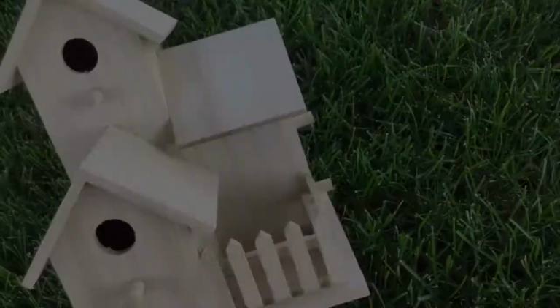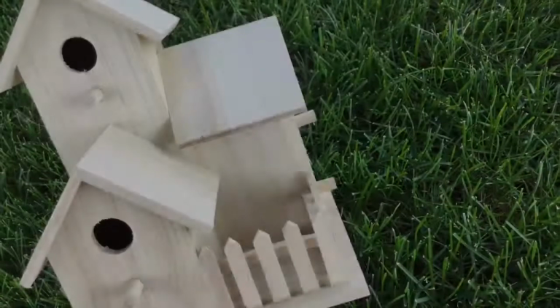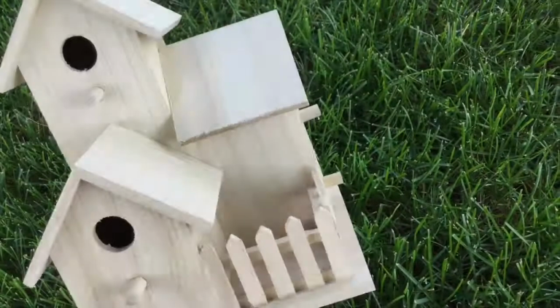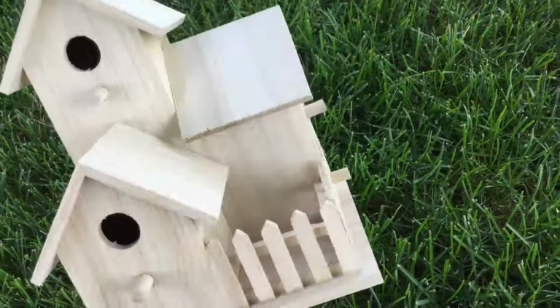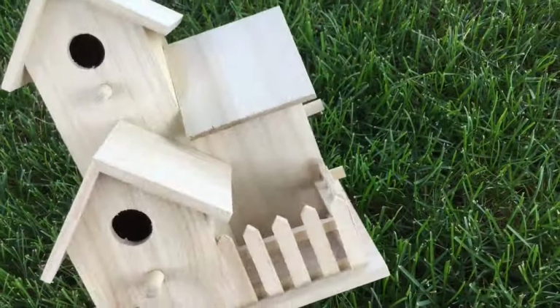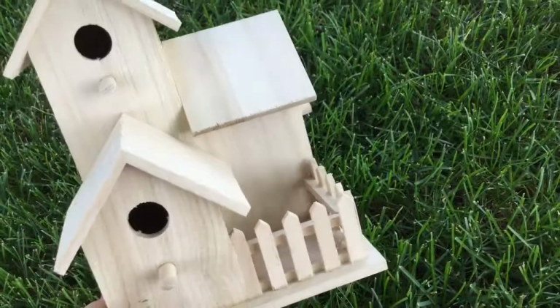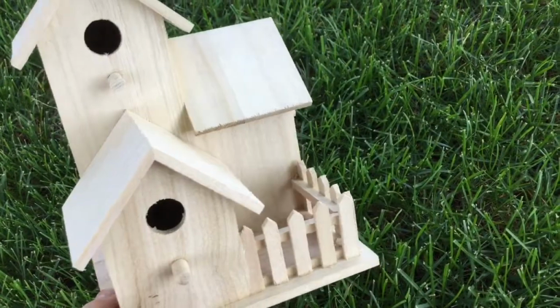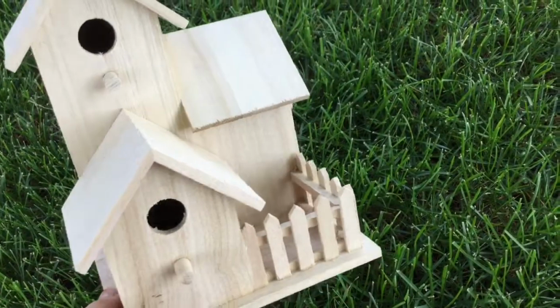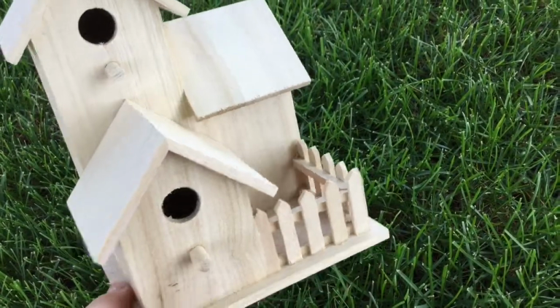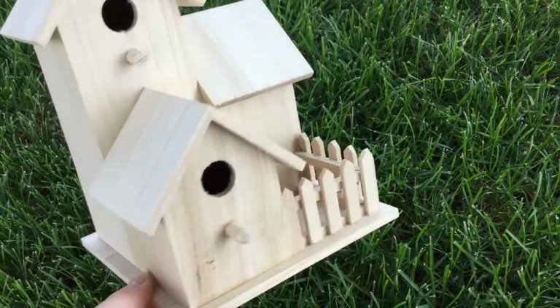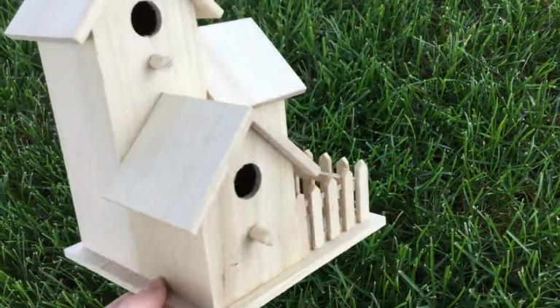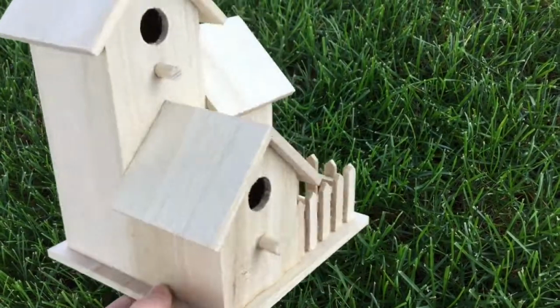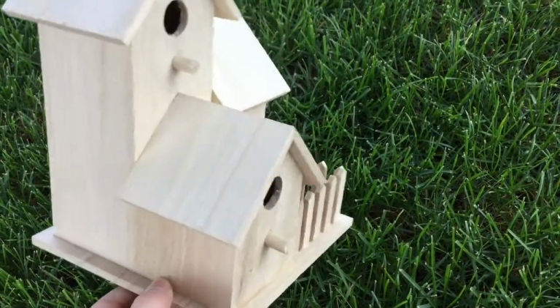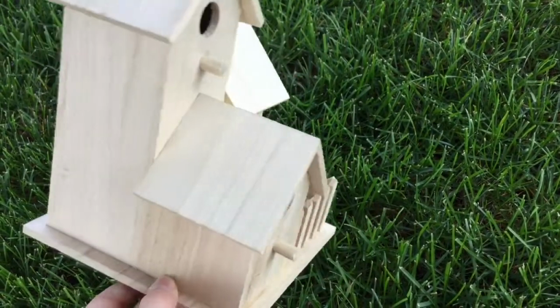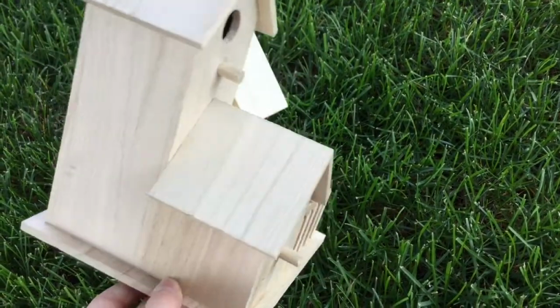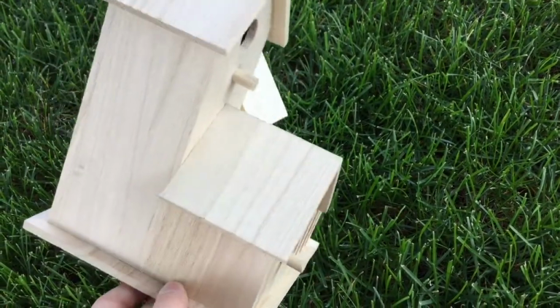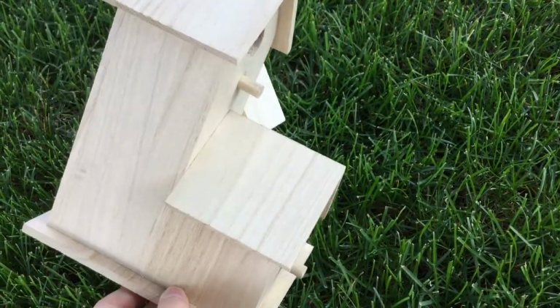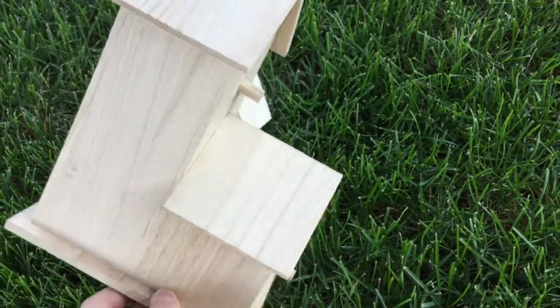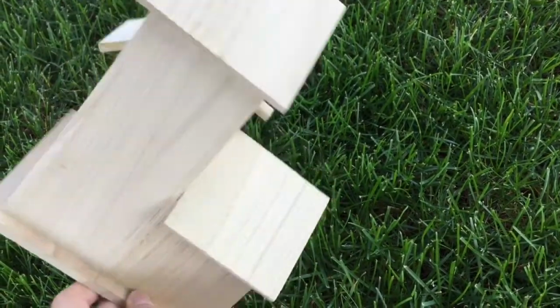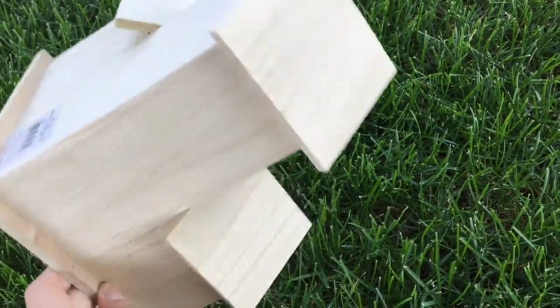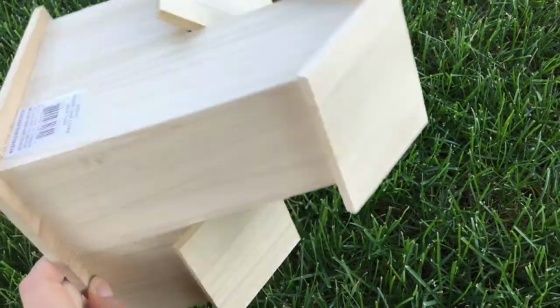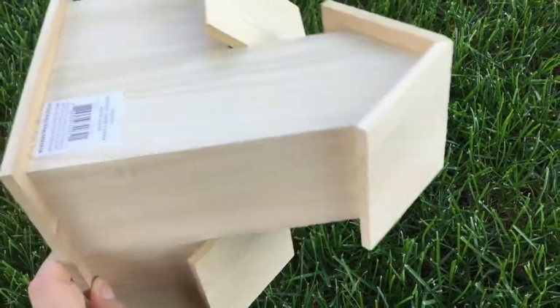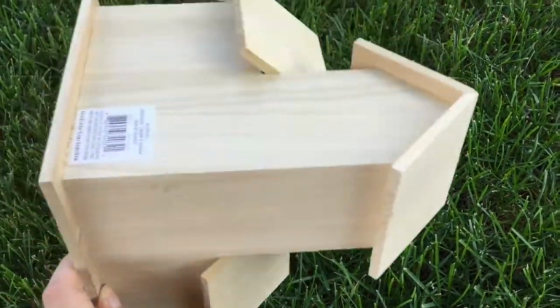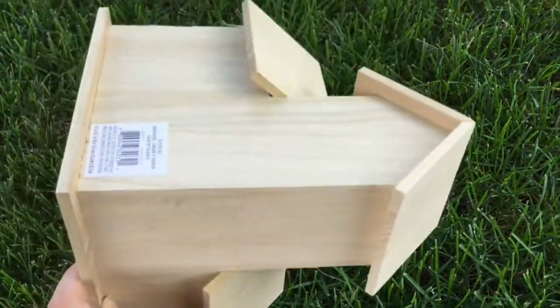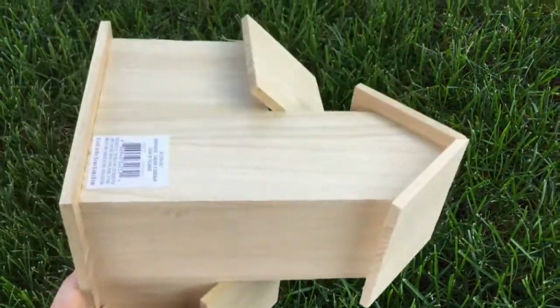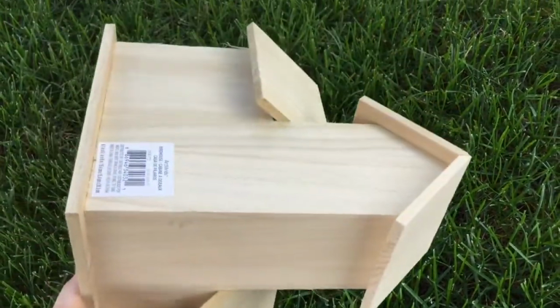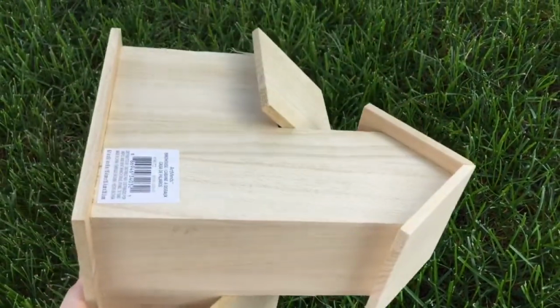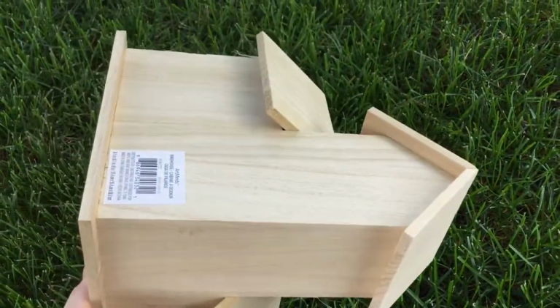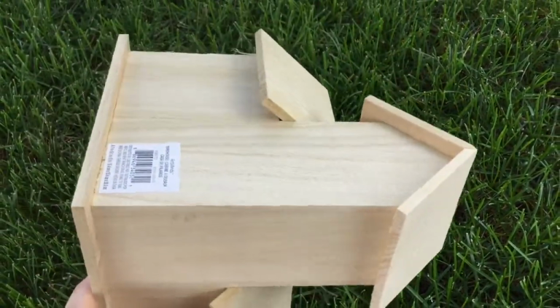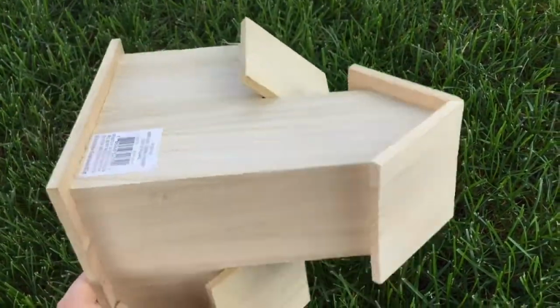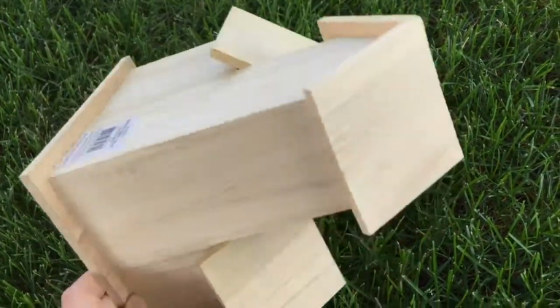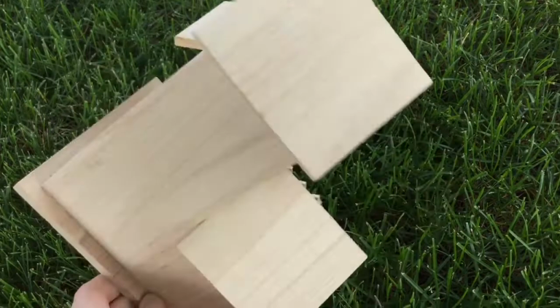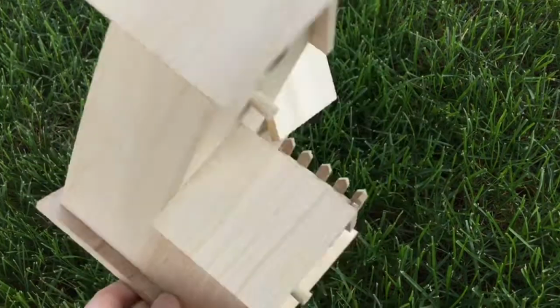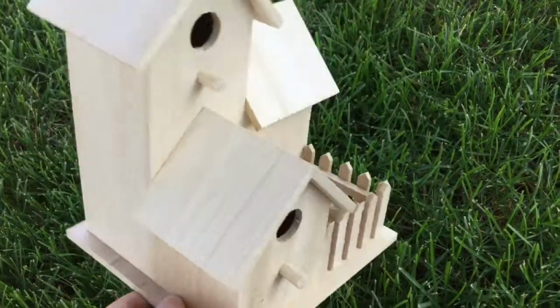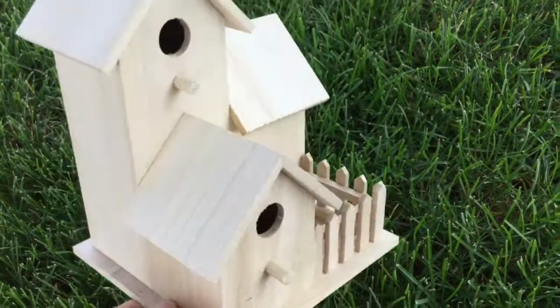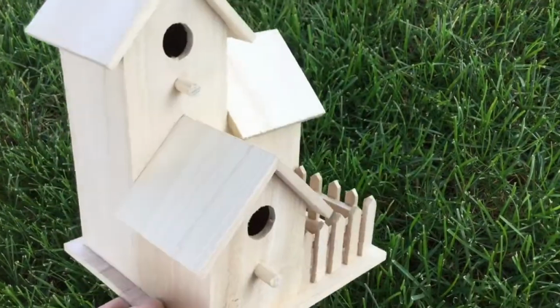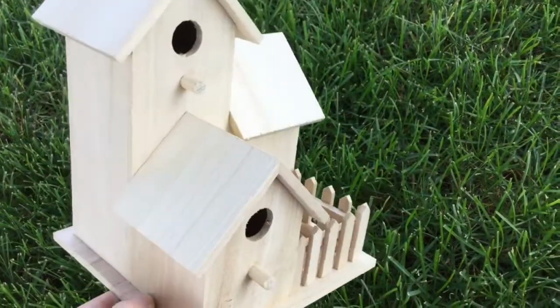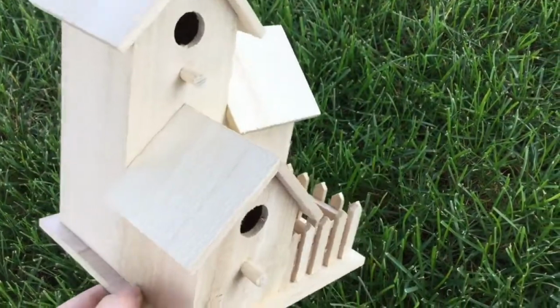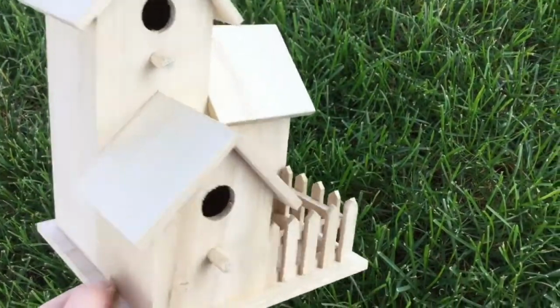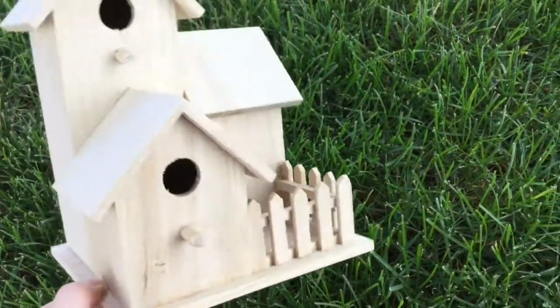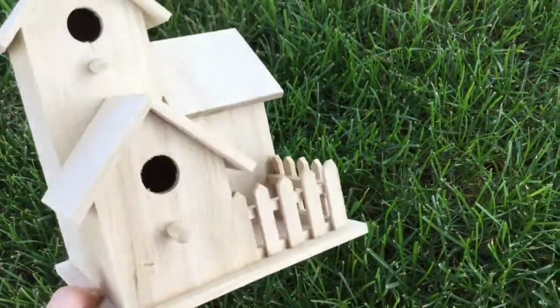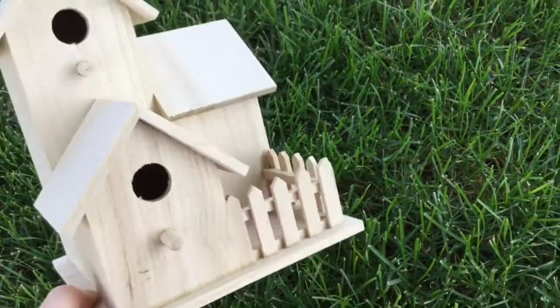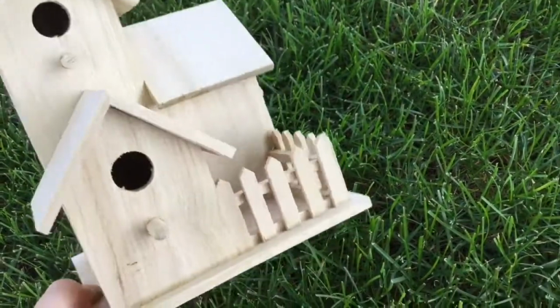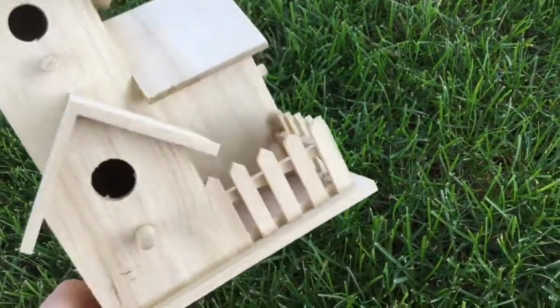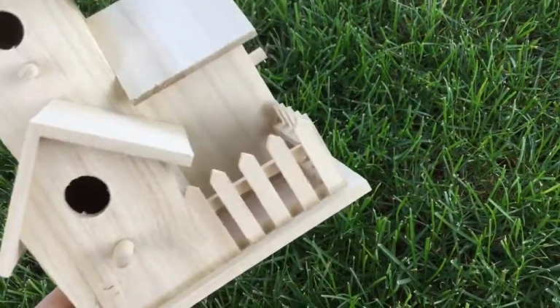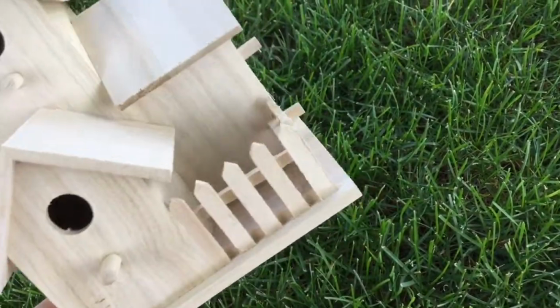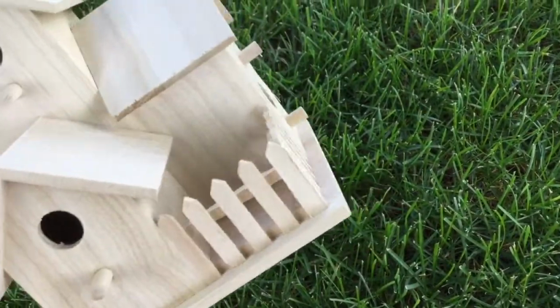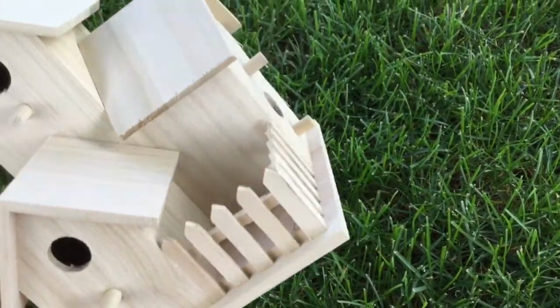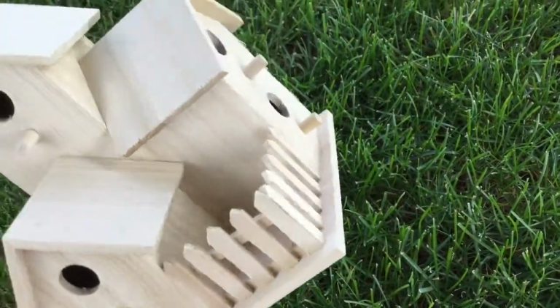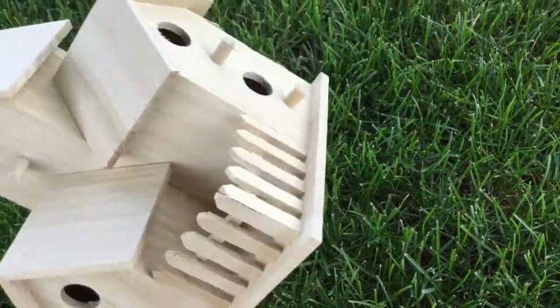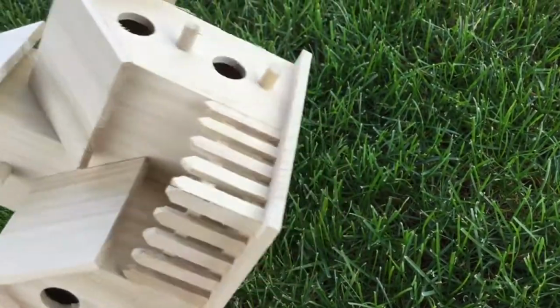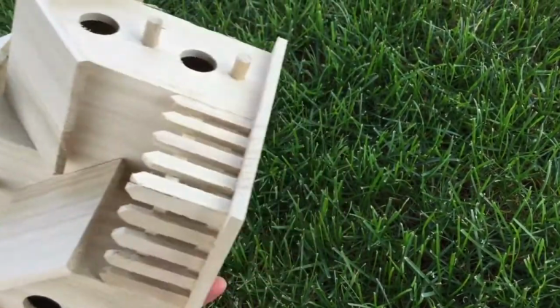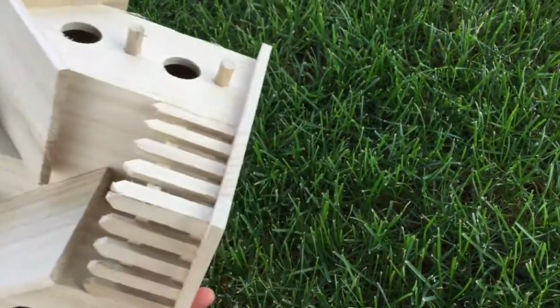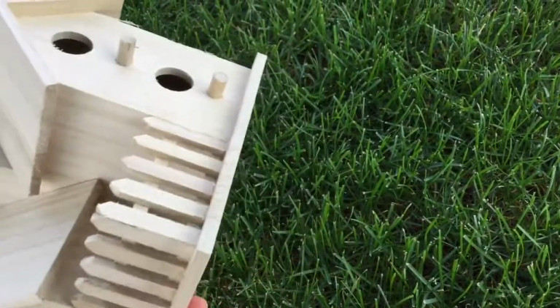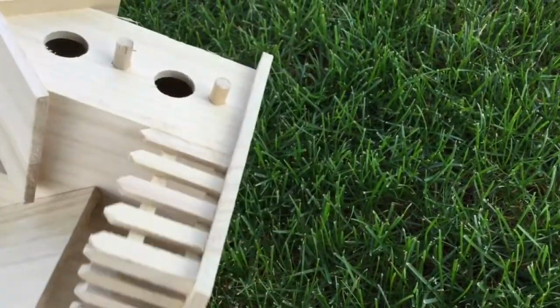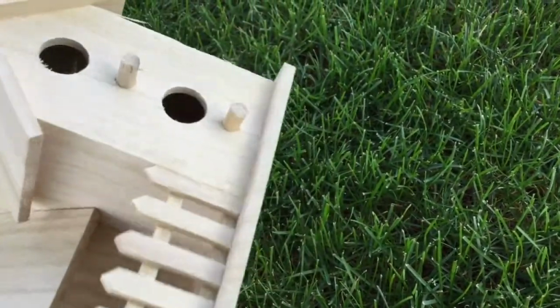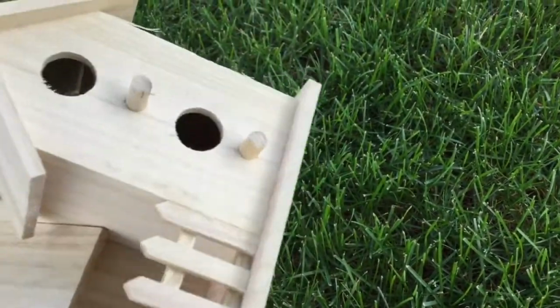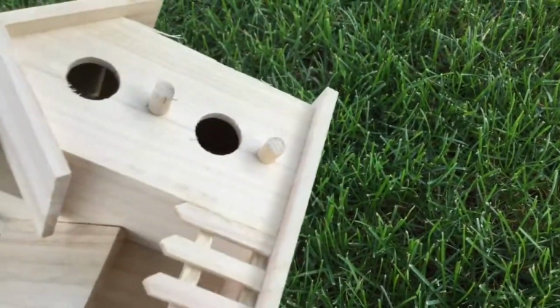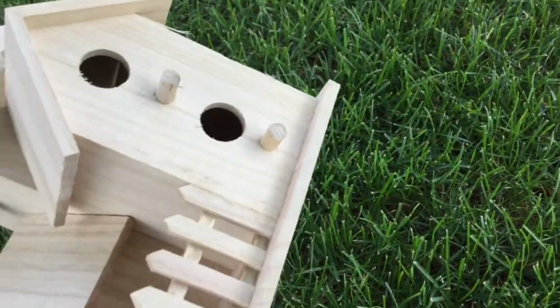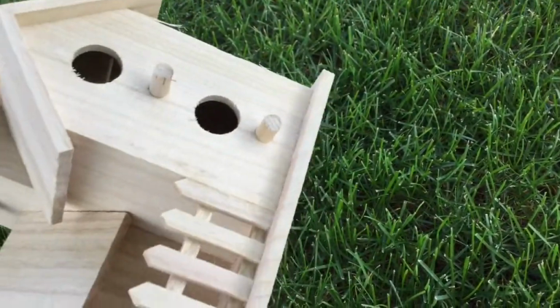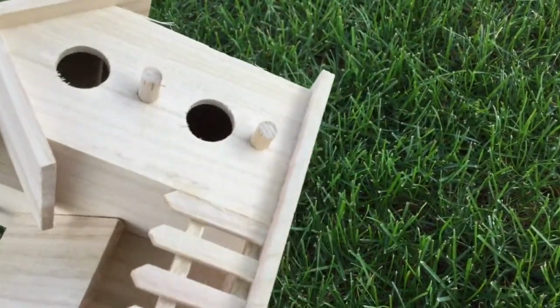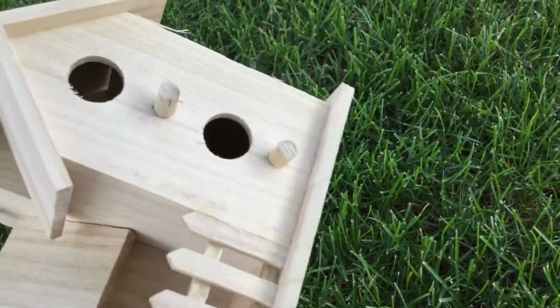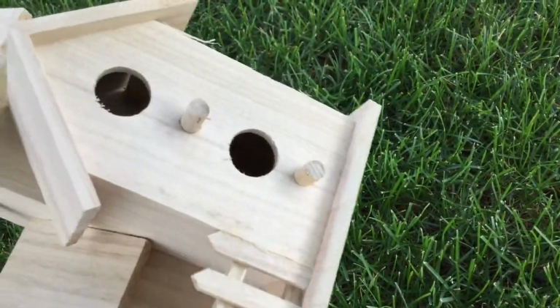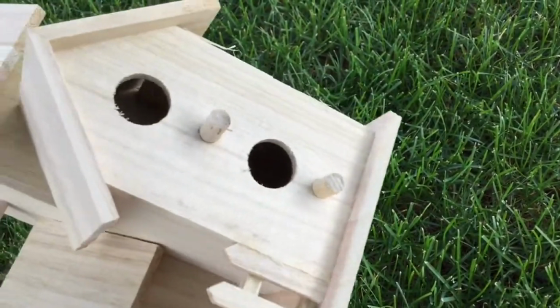Hello everybody, welcome back to my channel. In today's video I will be decorating this birdhouse.